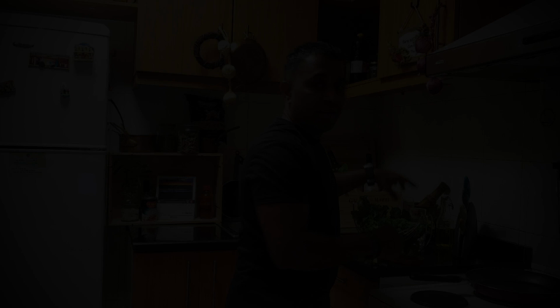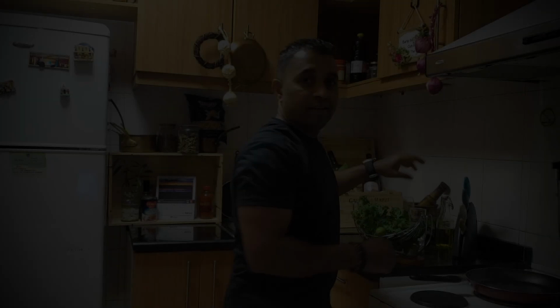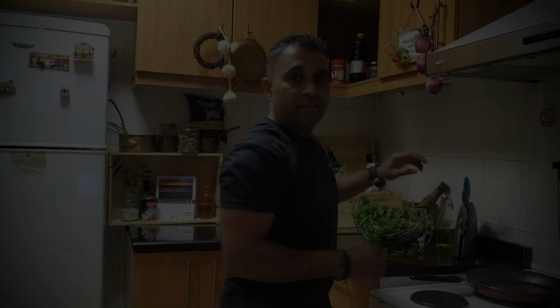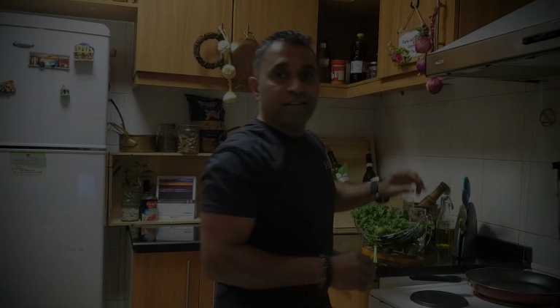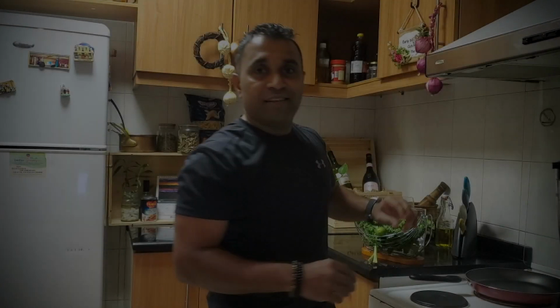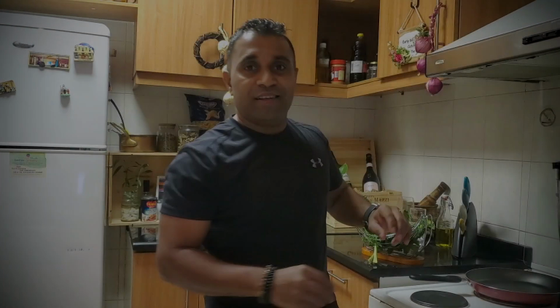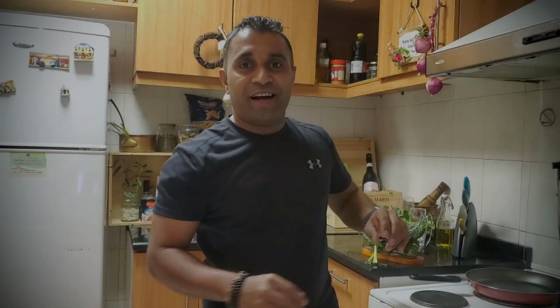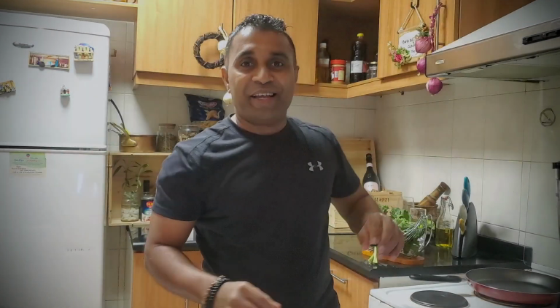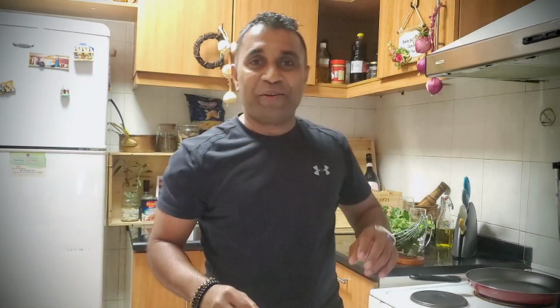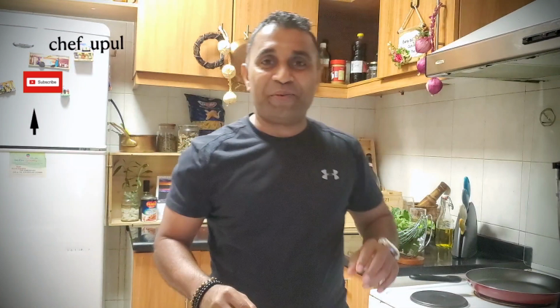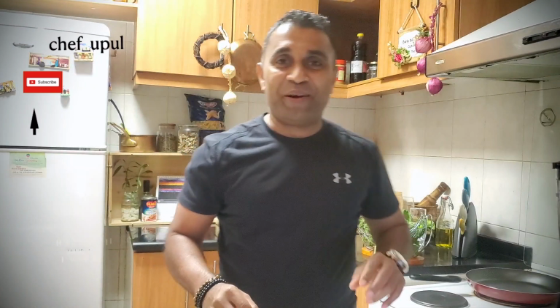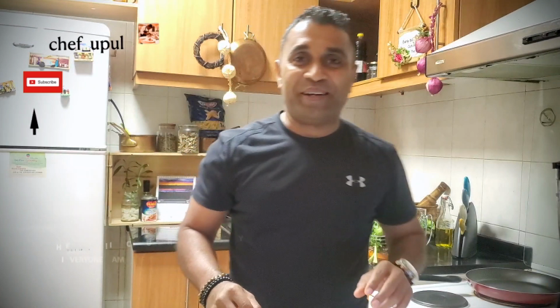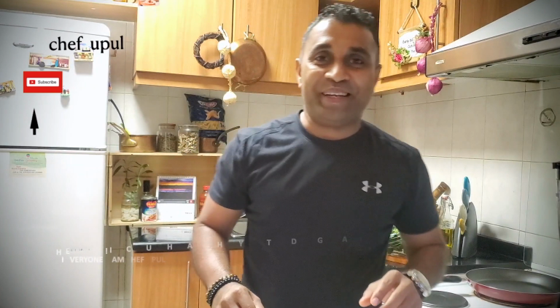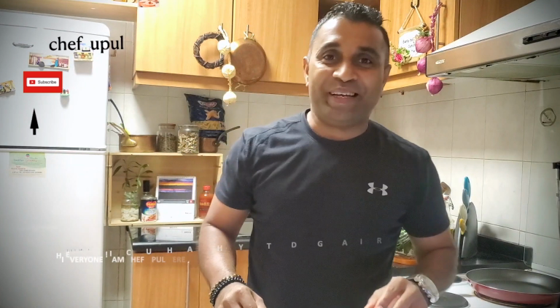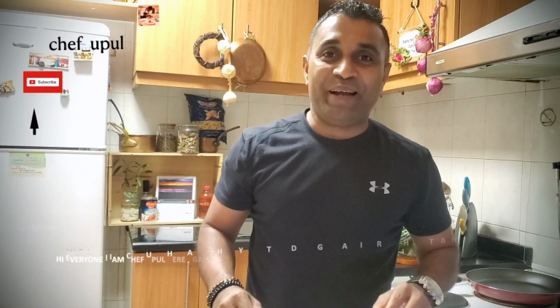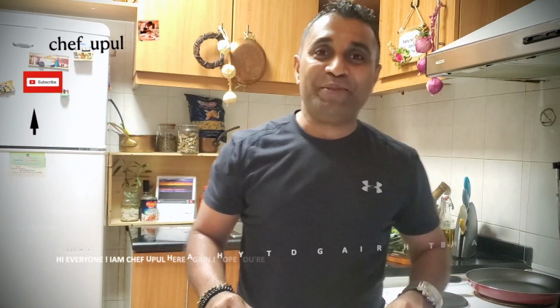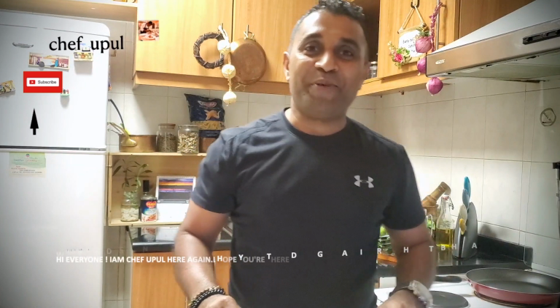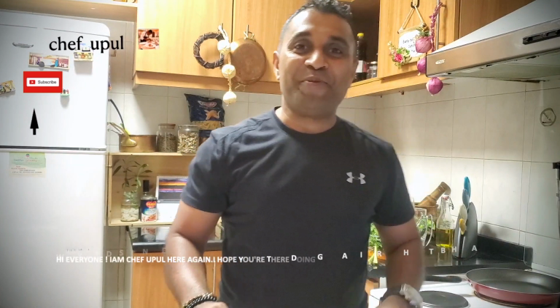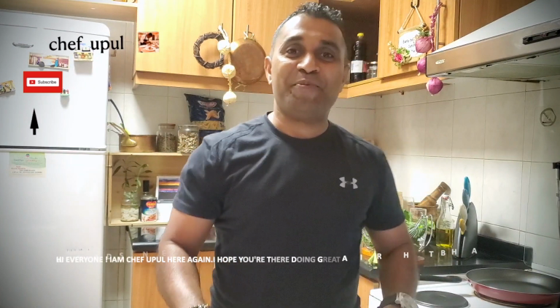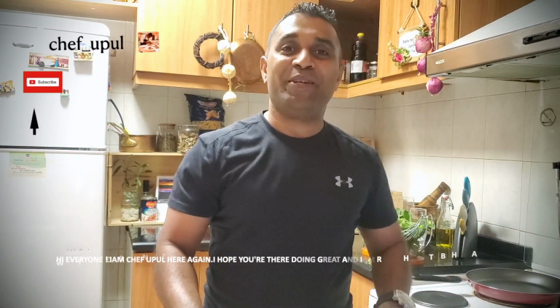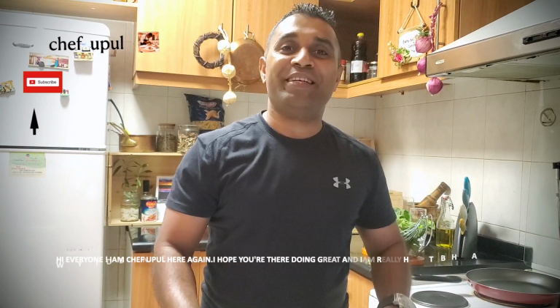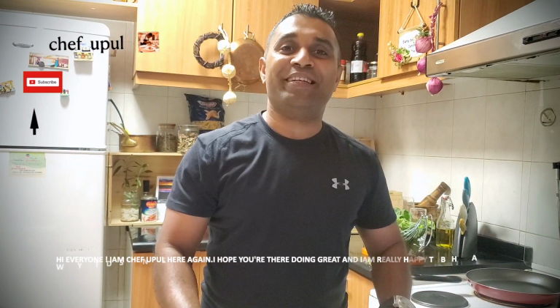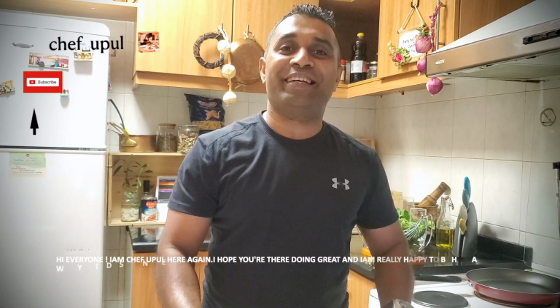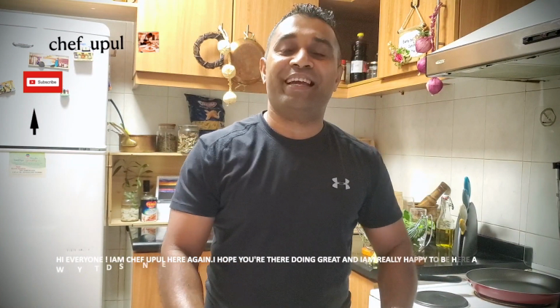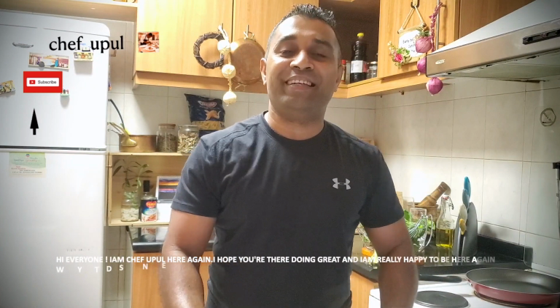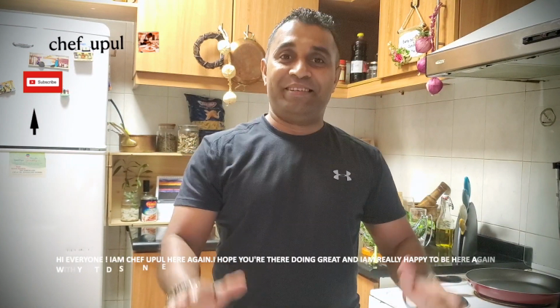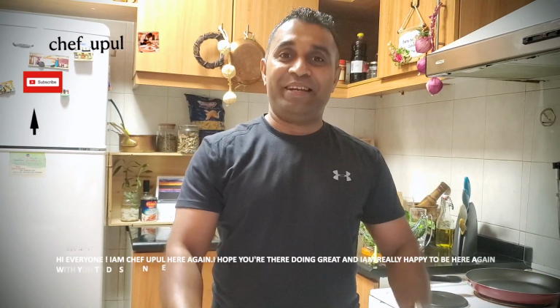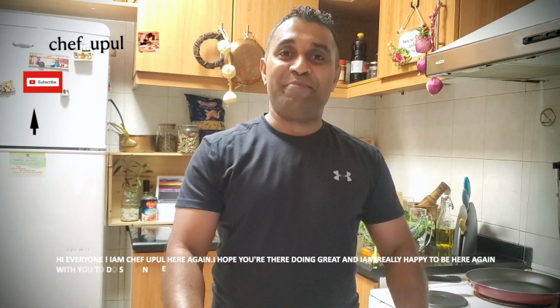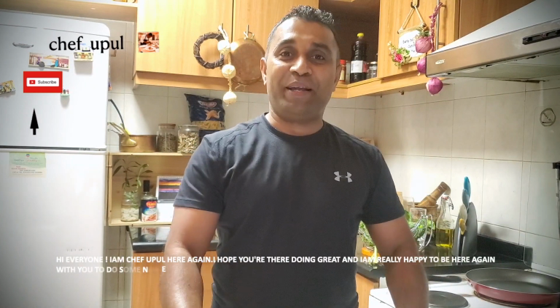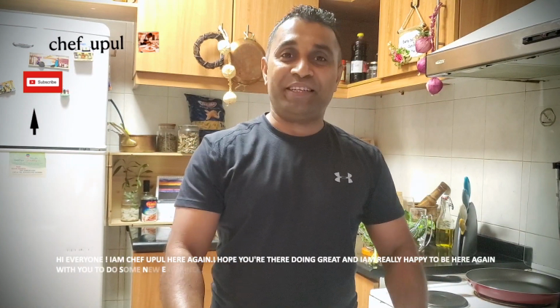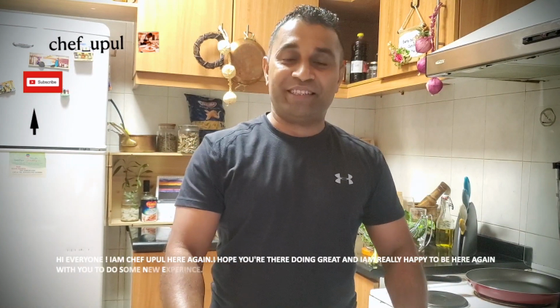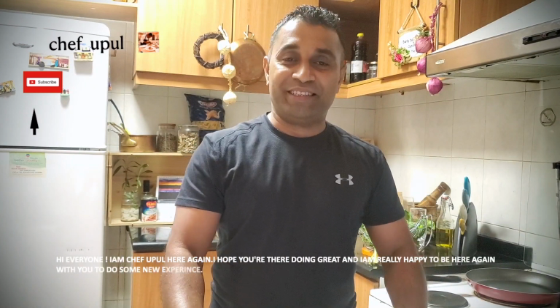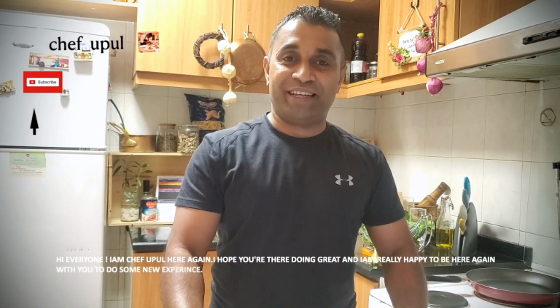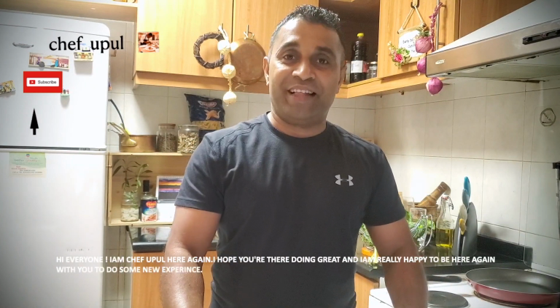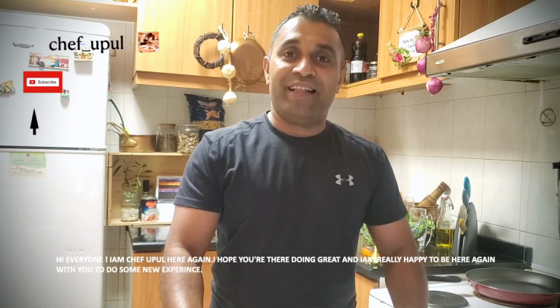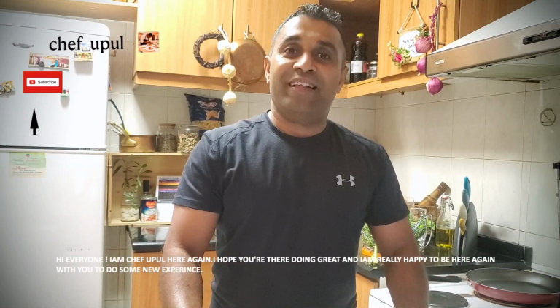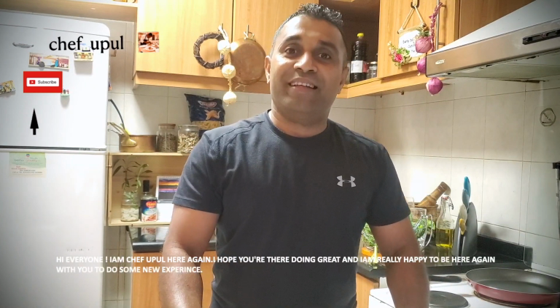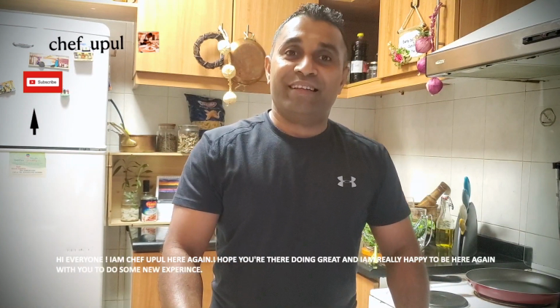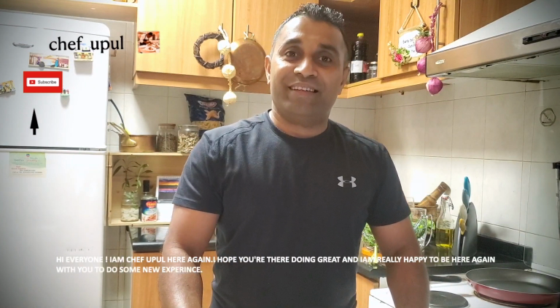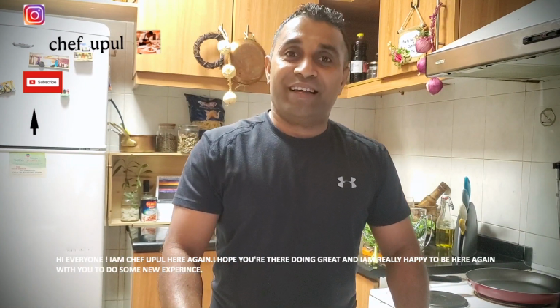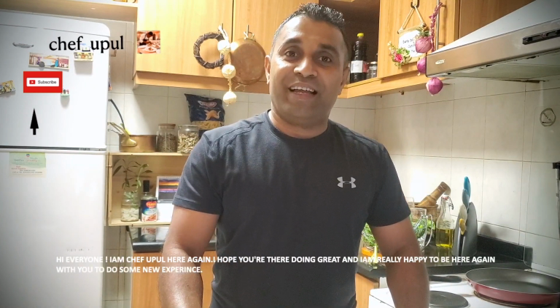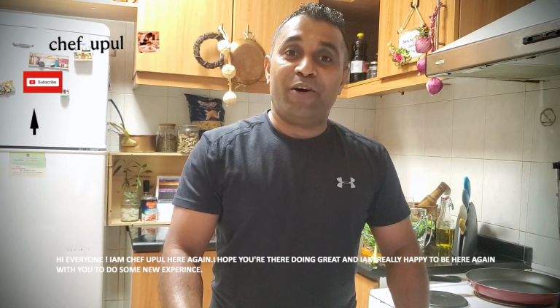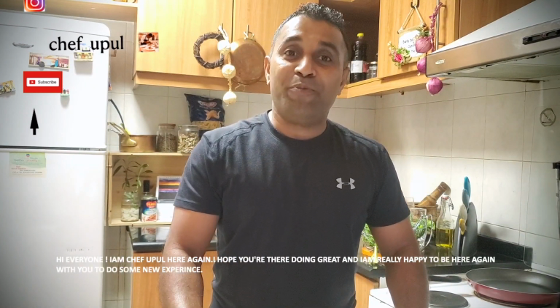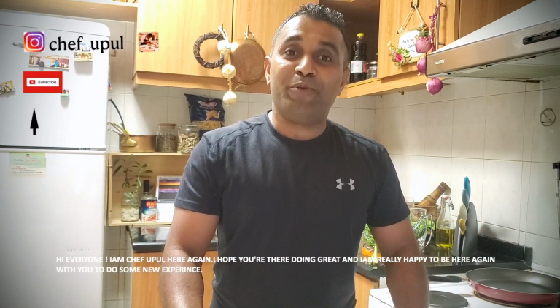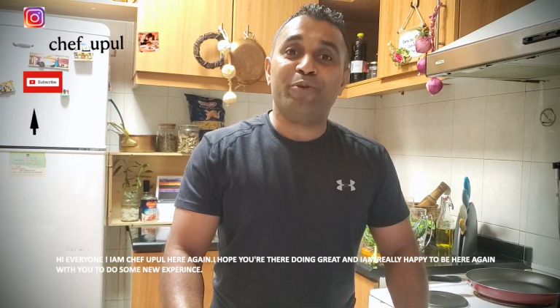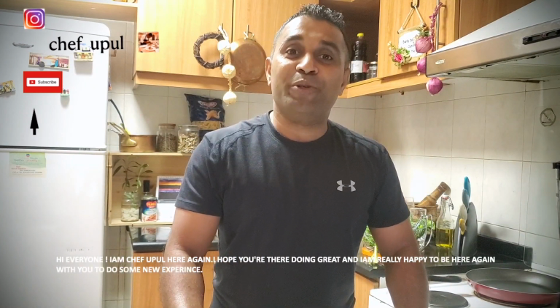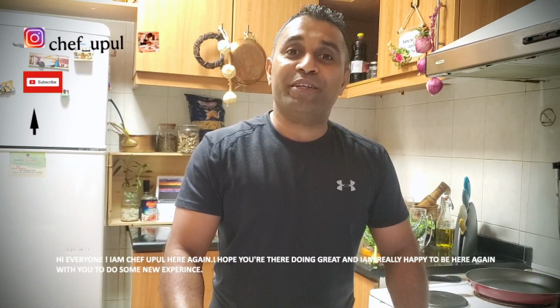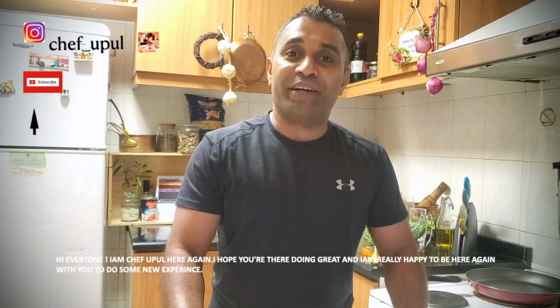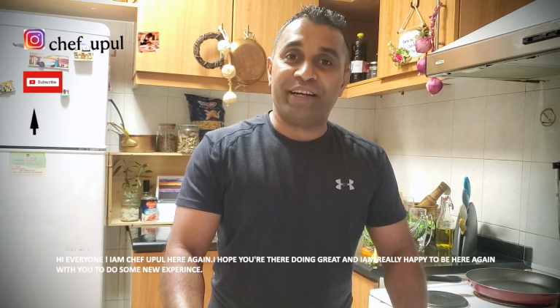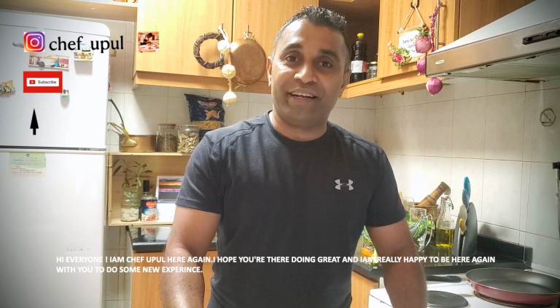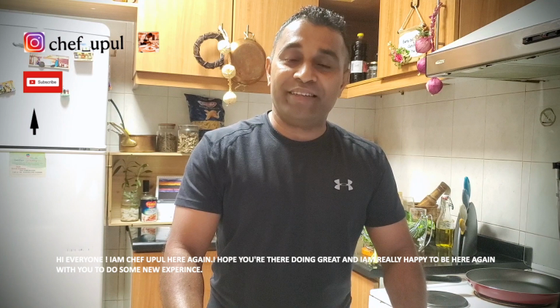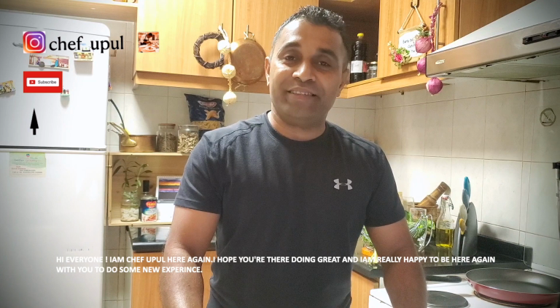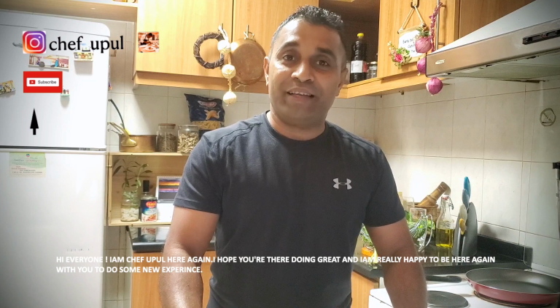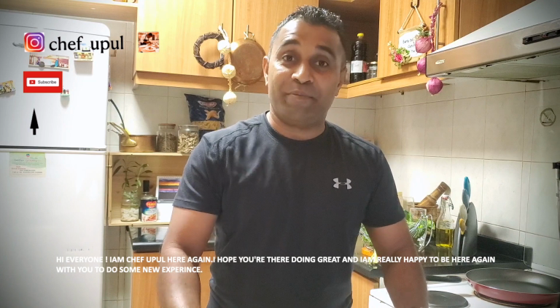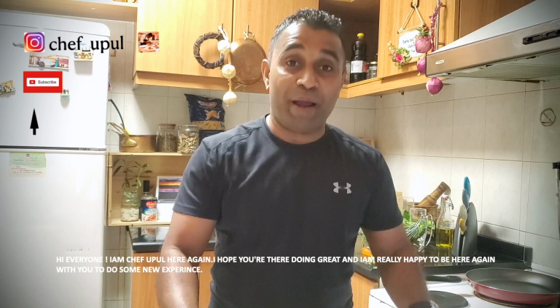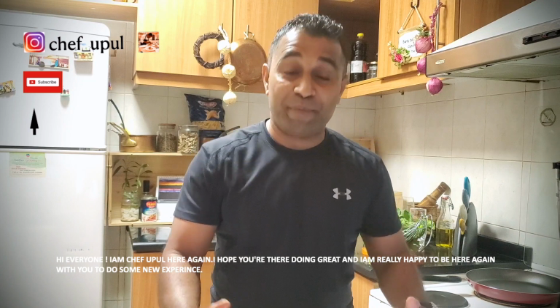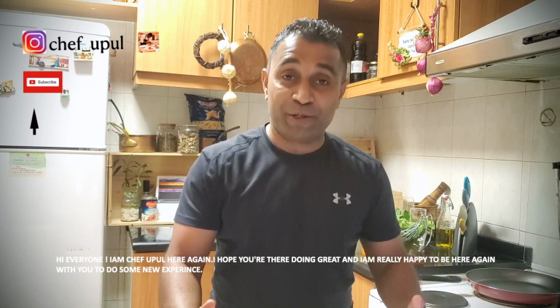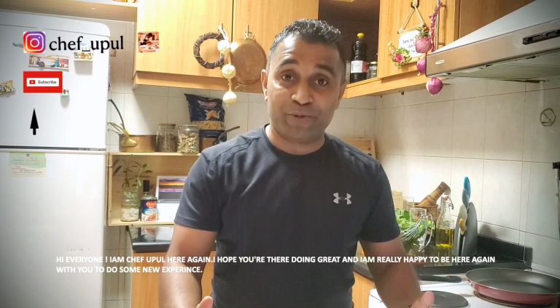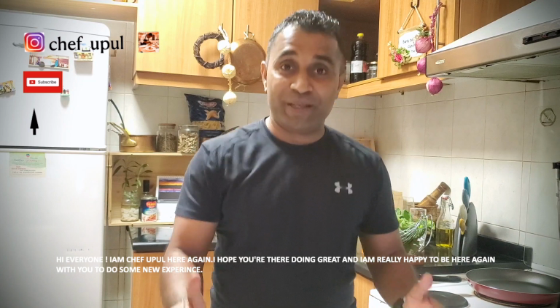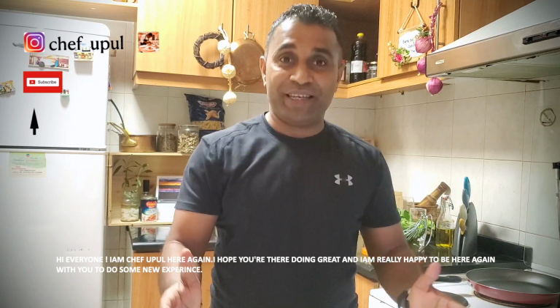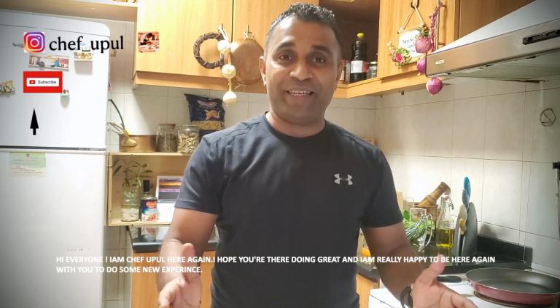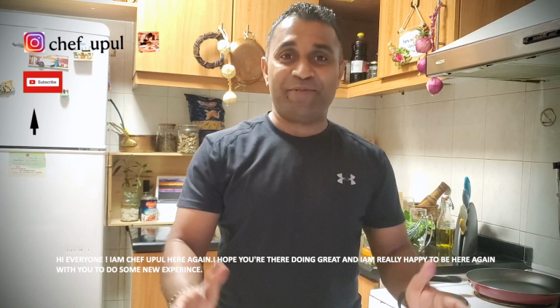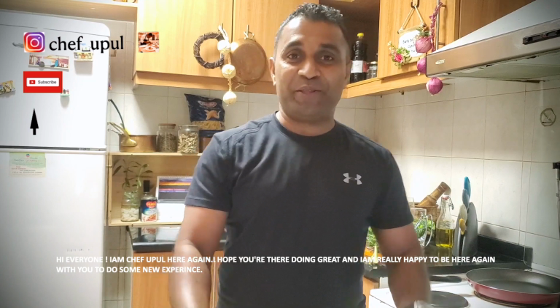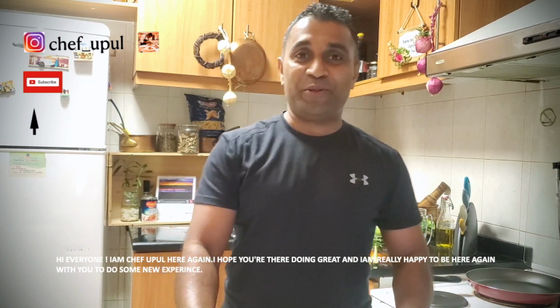Hi everyone, I'm Chef Upul here again in my kitchen. I hope you're doing great and I'm happy to be here with you.